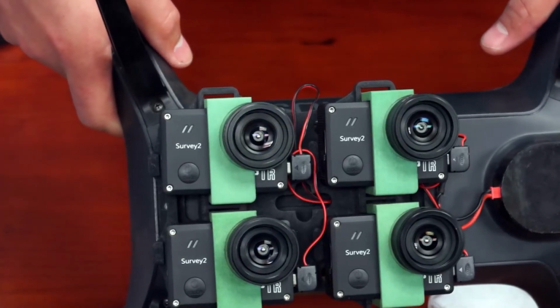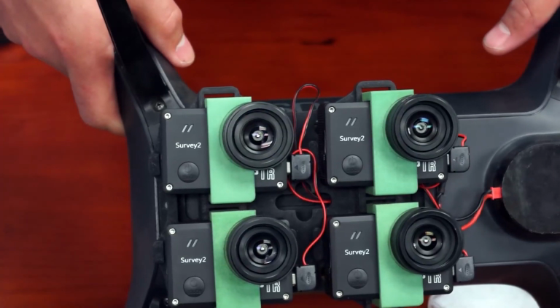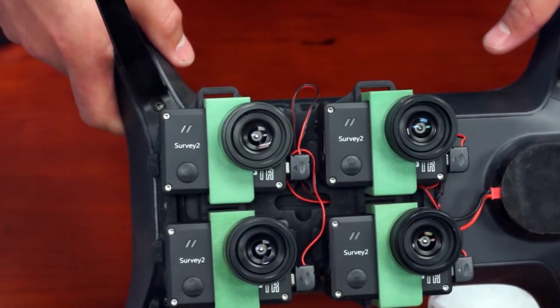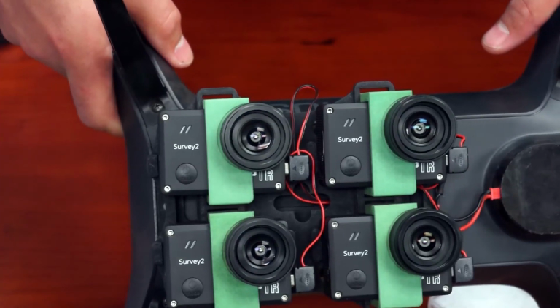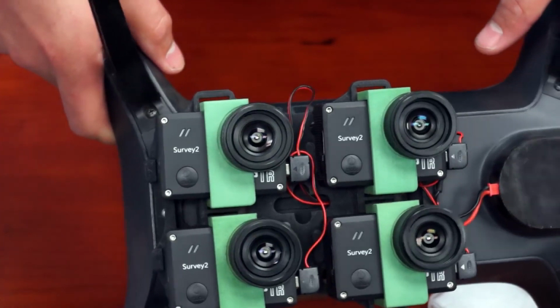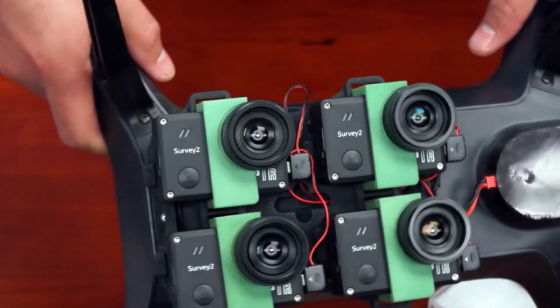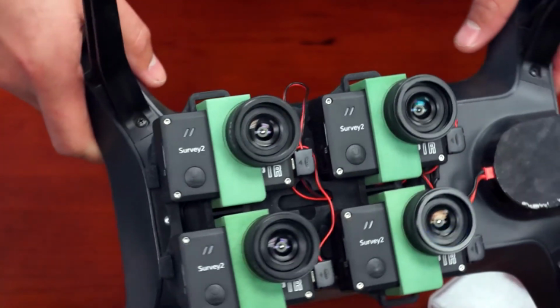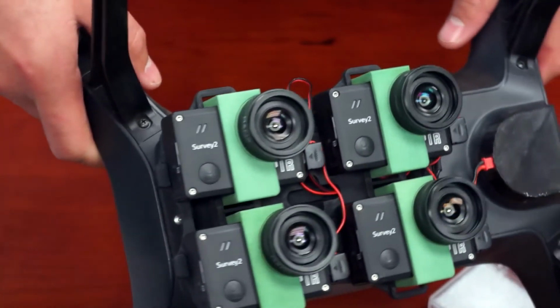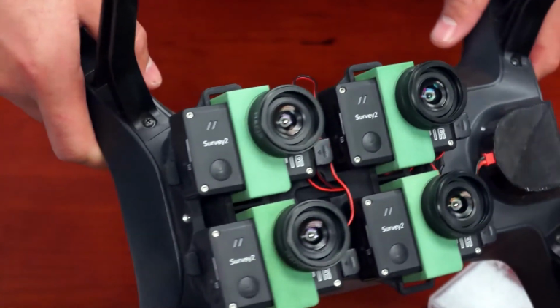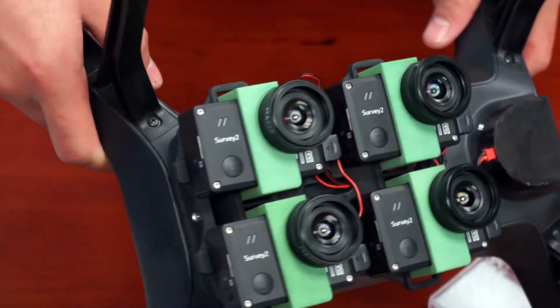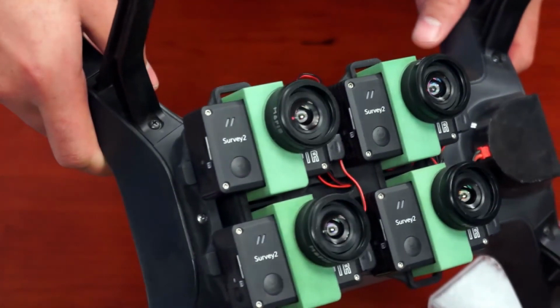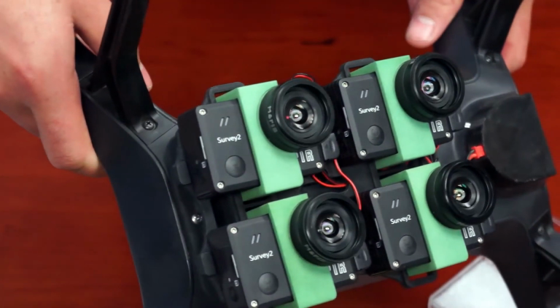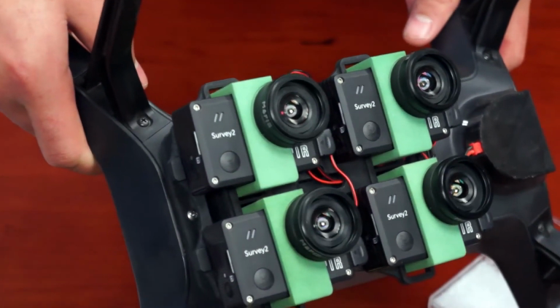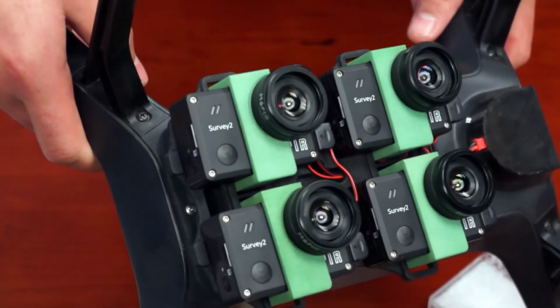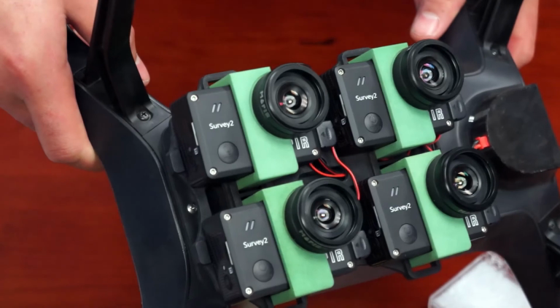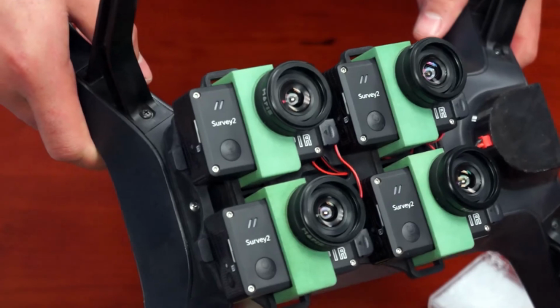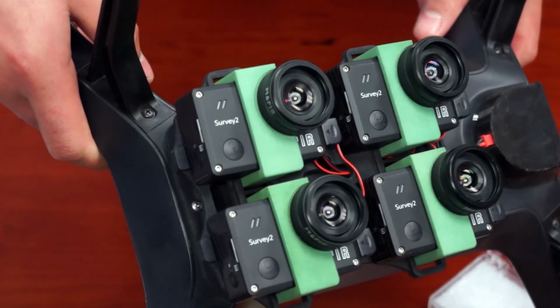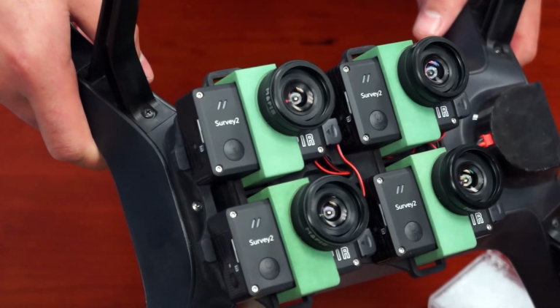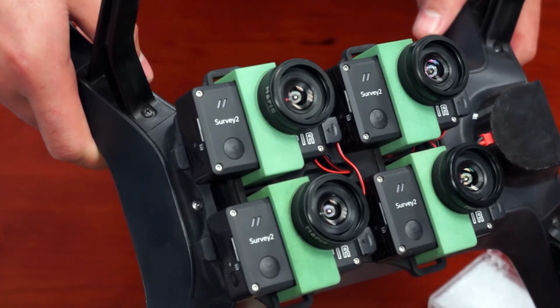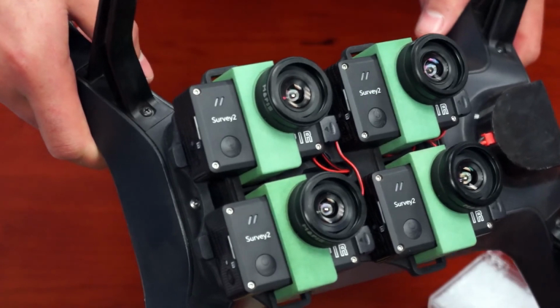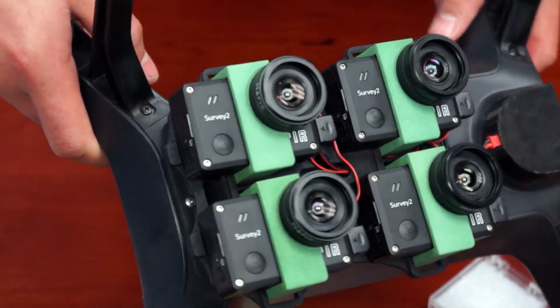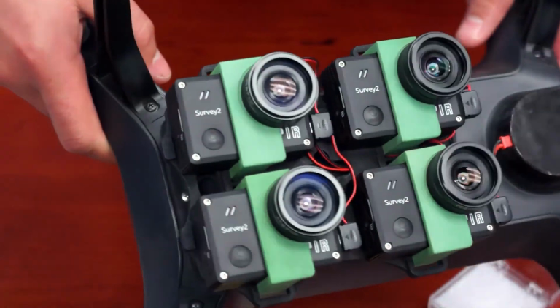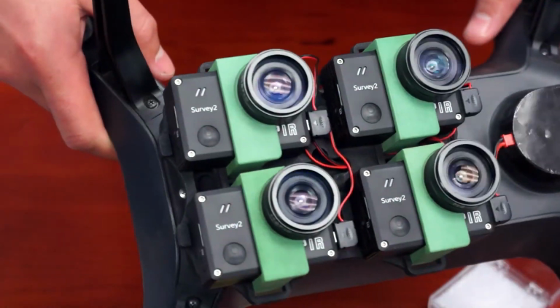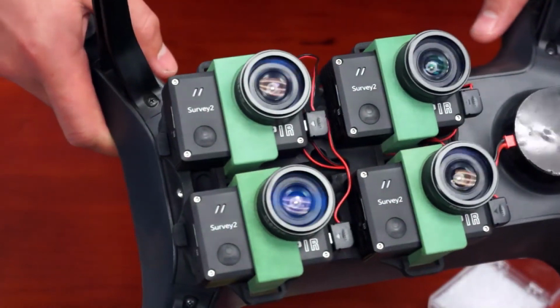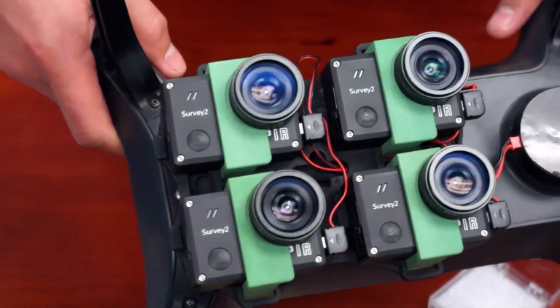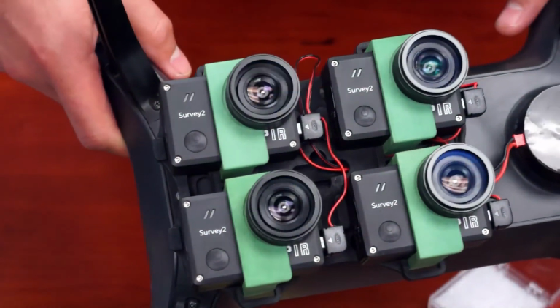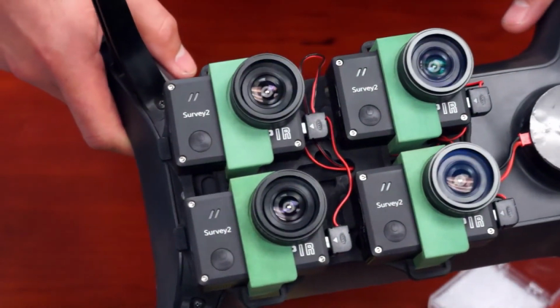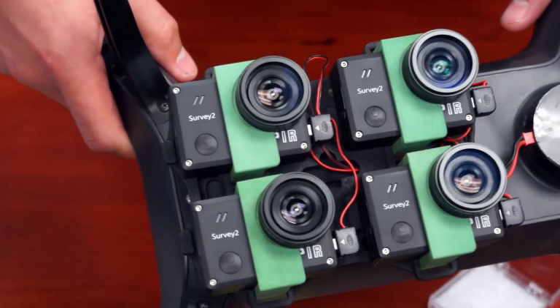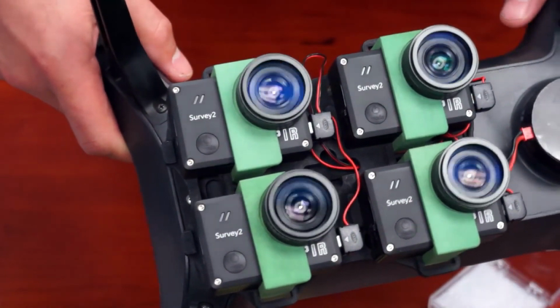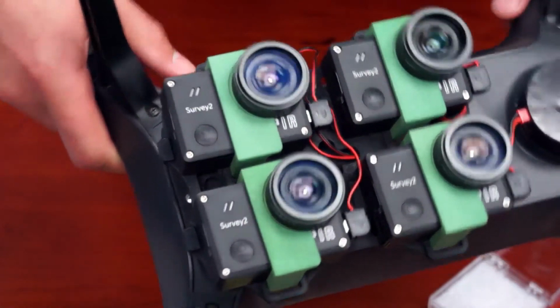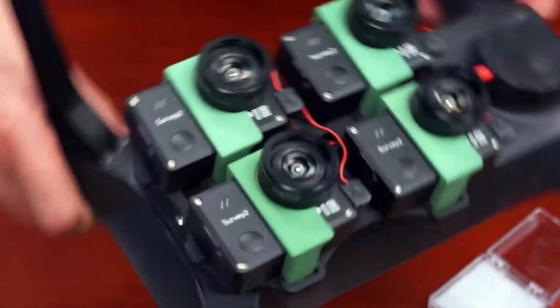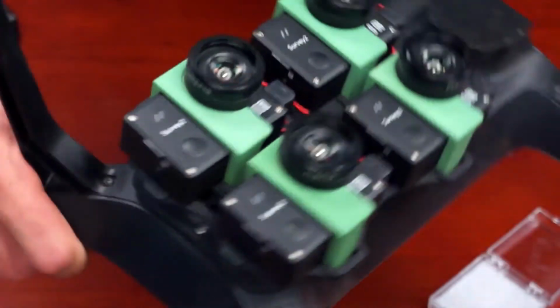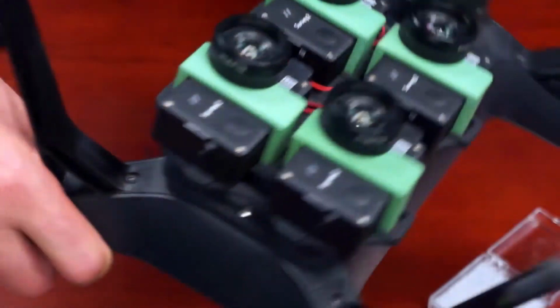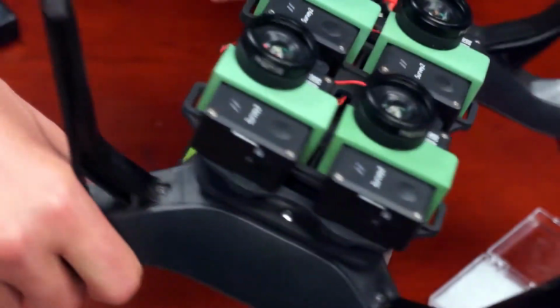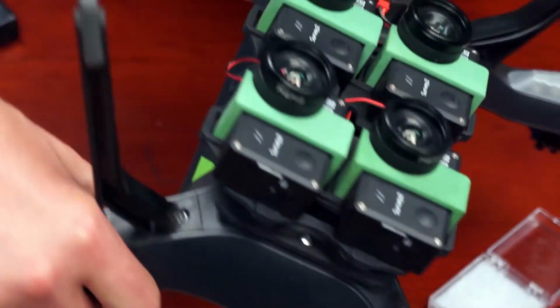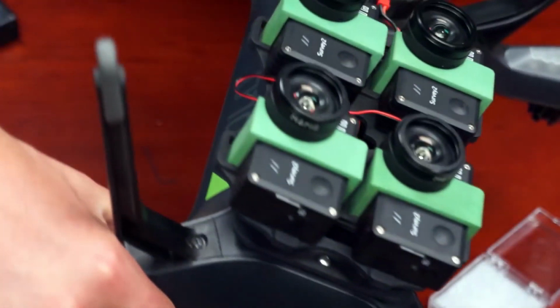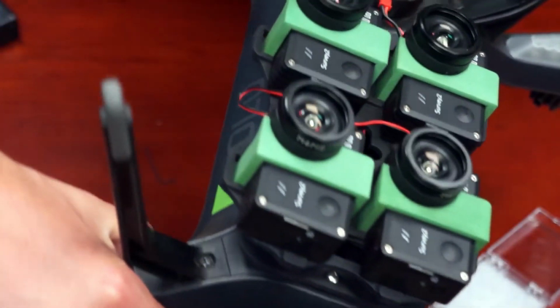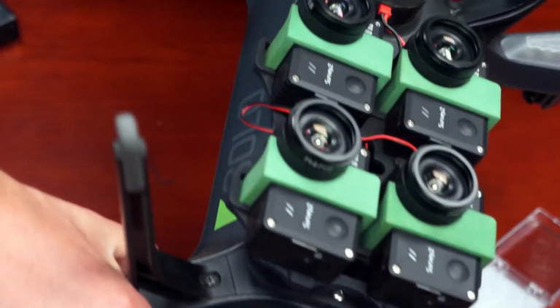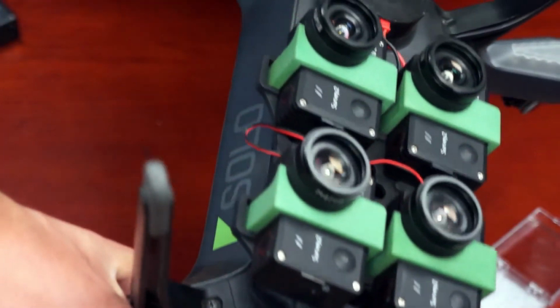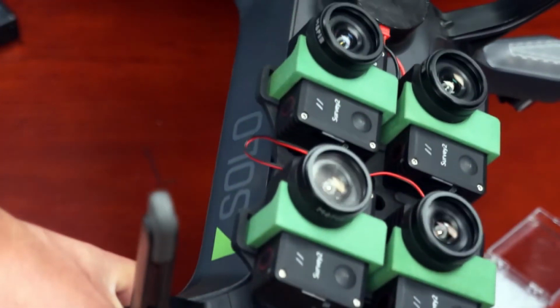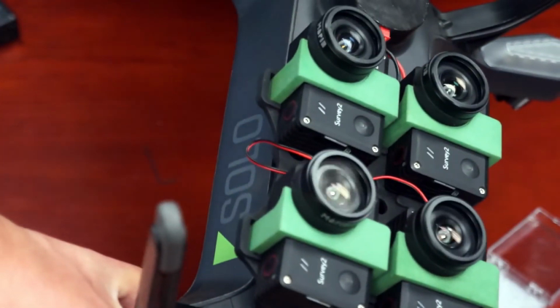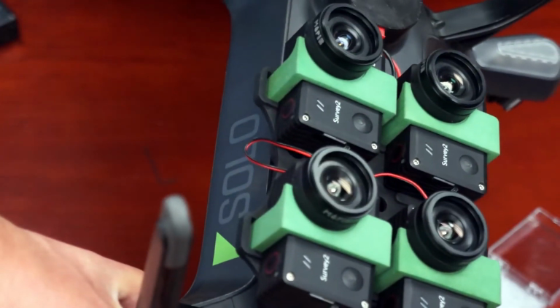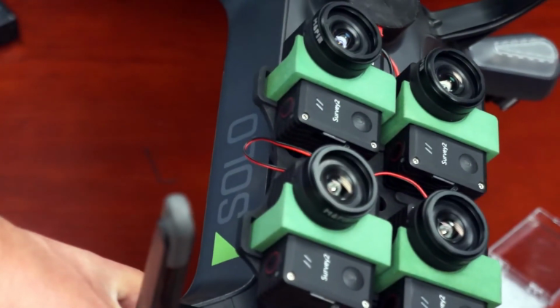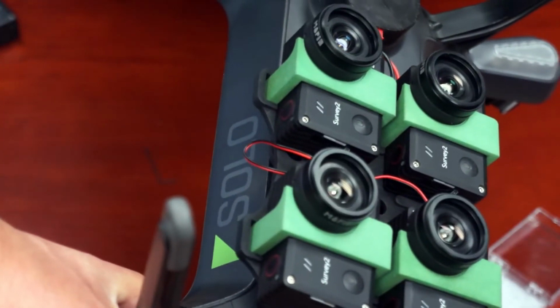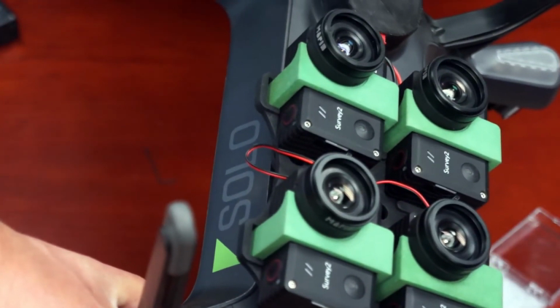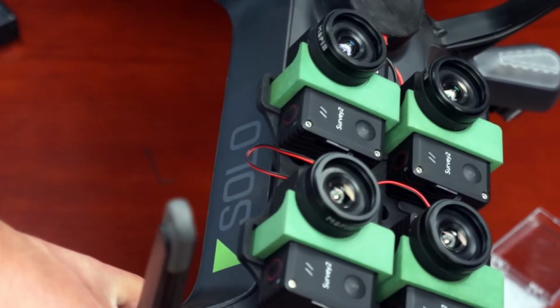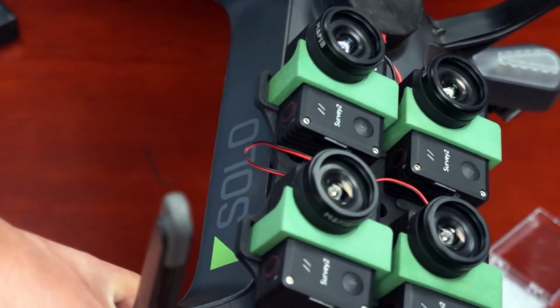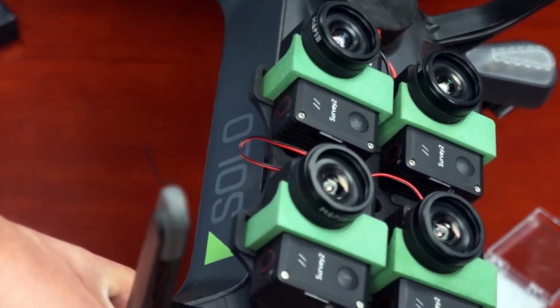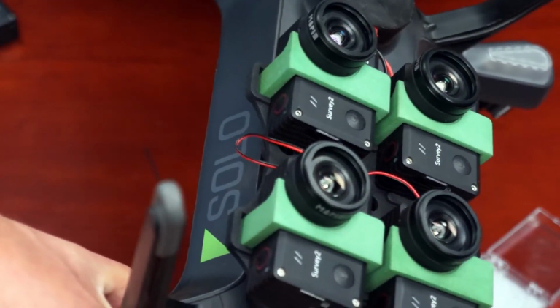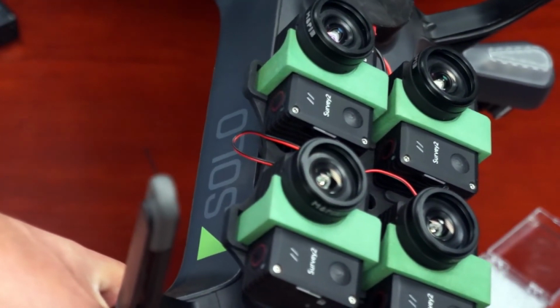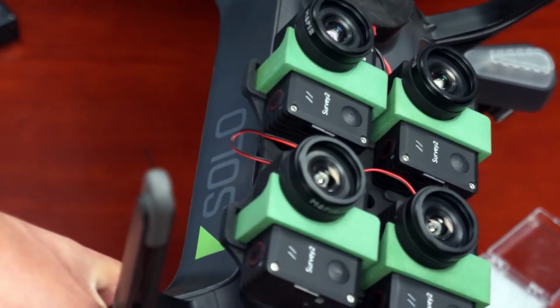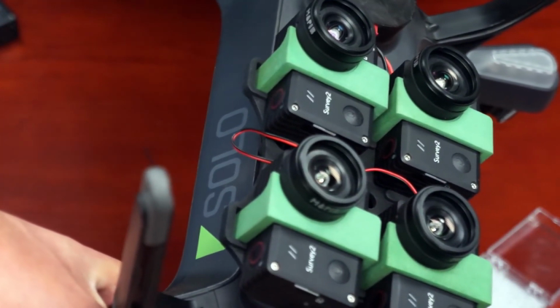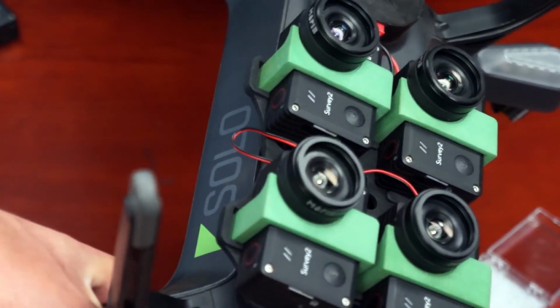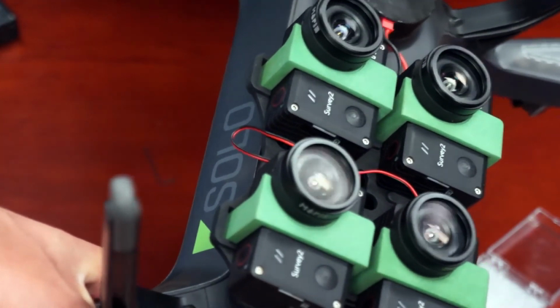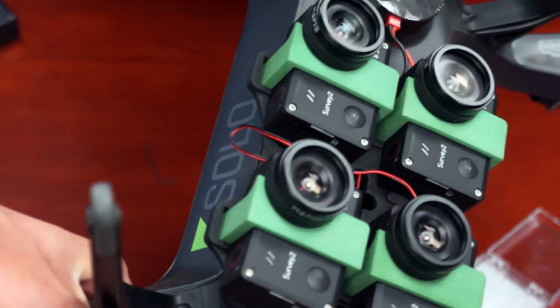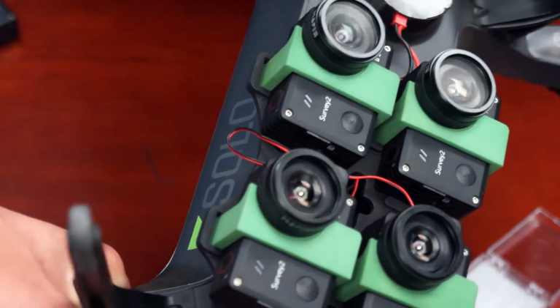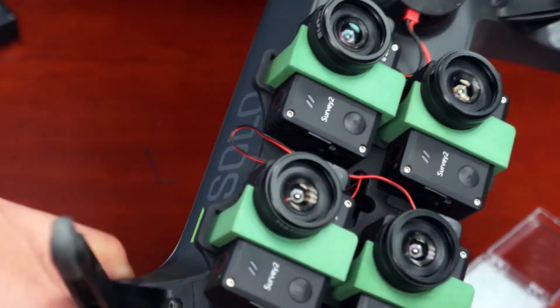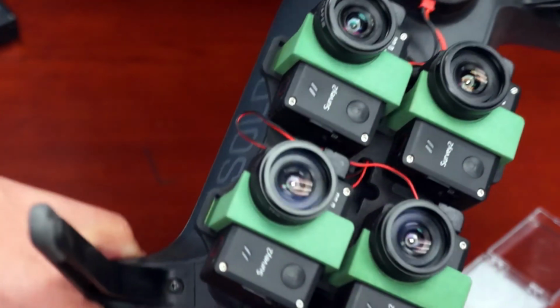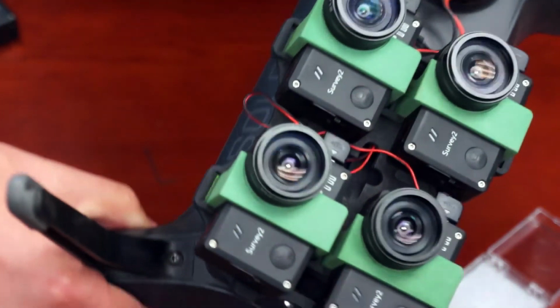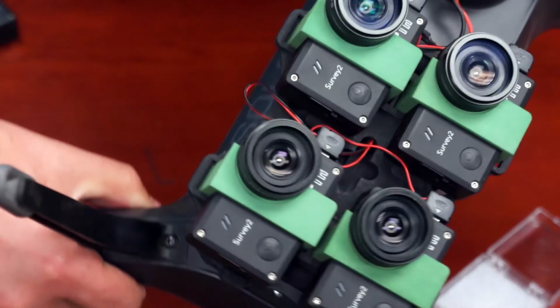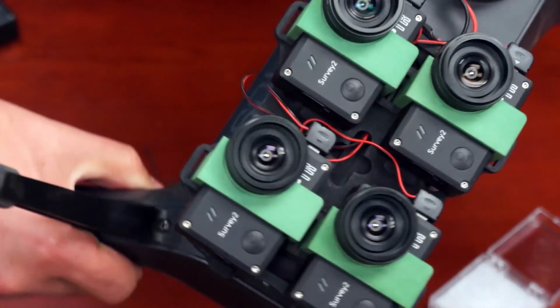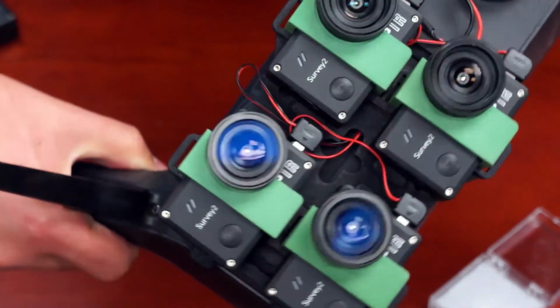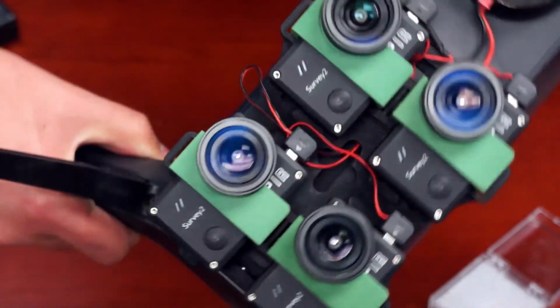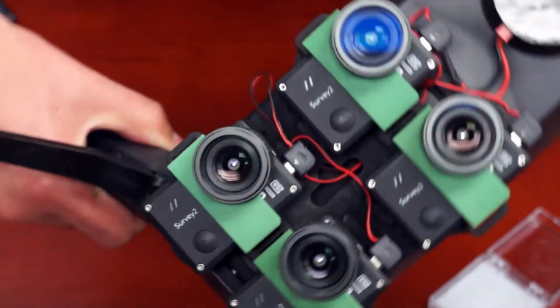That's been a quick tutorial on how to install the lens protector on the Survey2 cameras. Hope you guys enjoyed the video — any questions, please let us know.